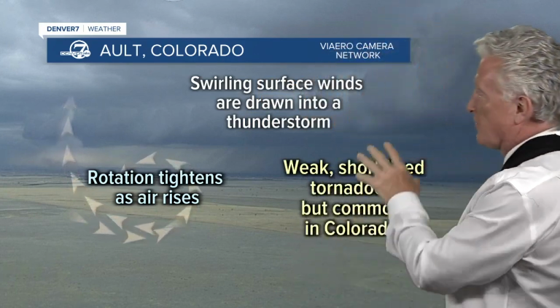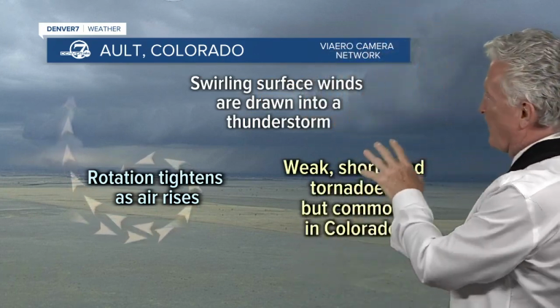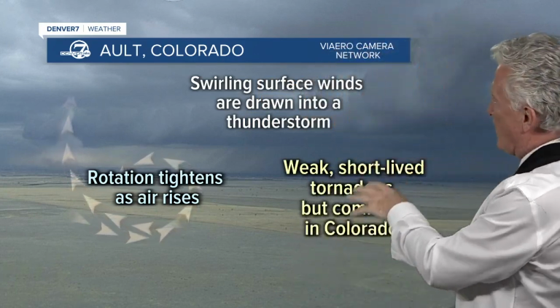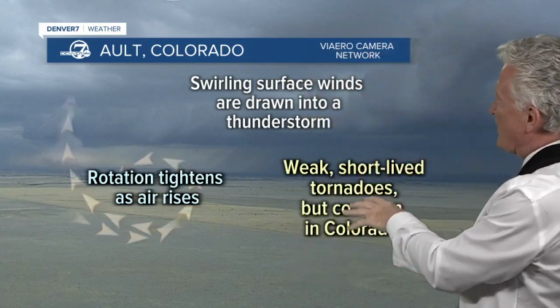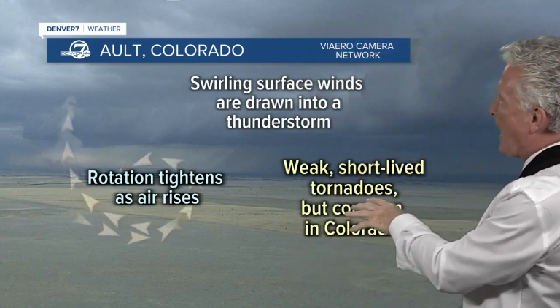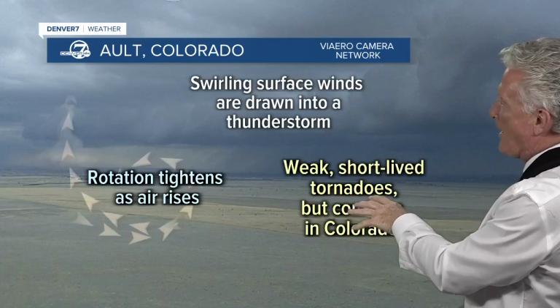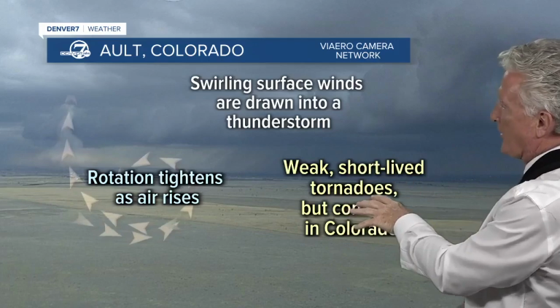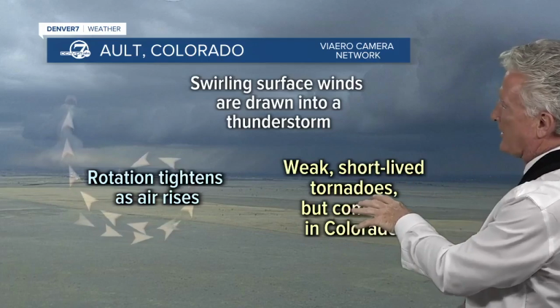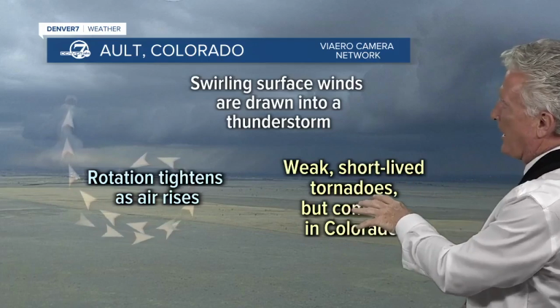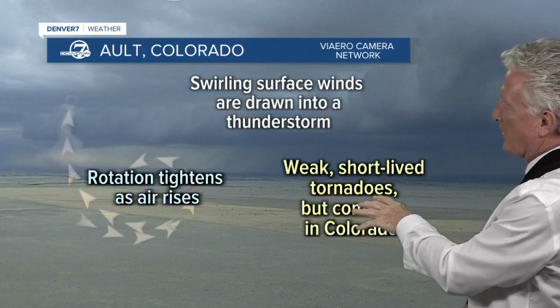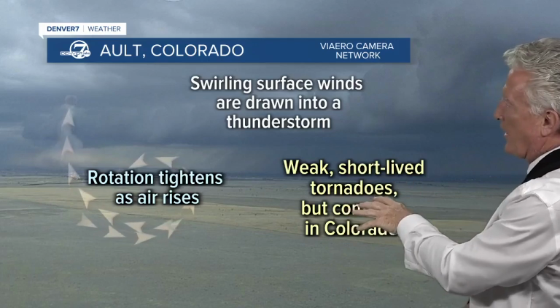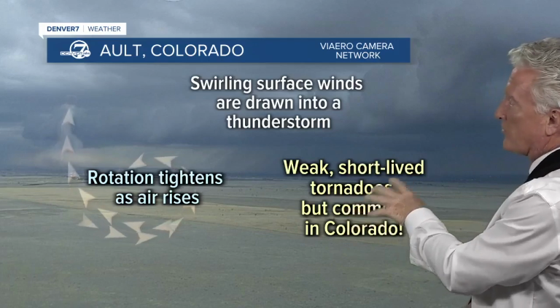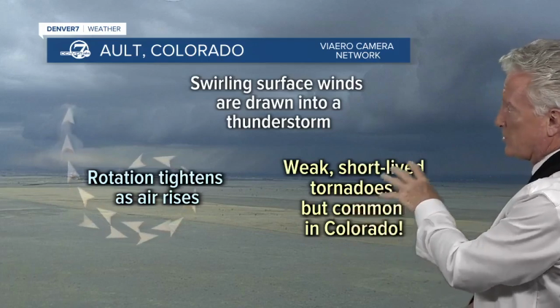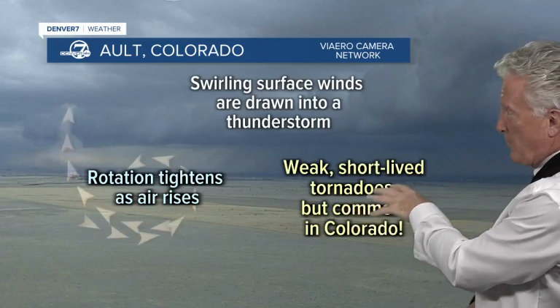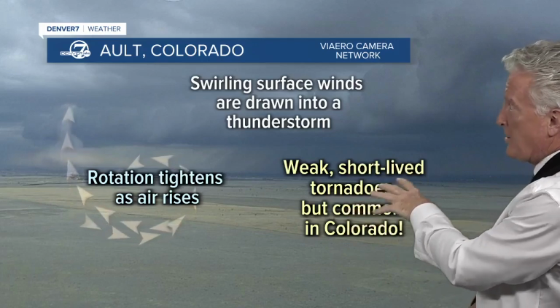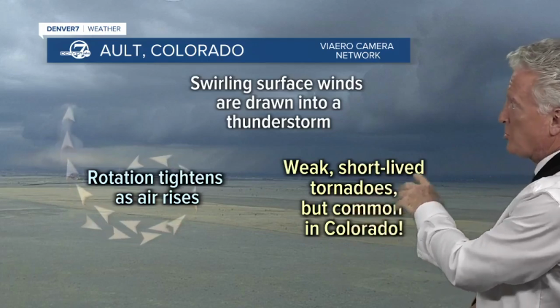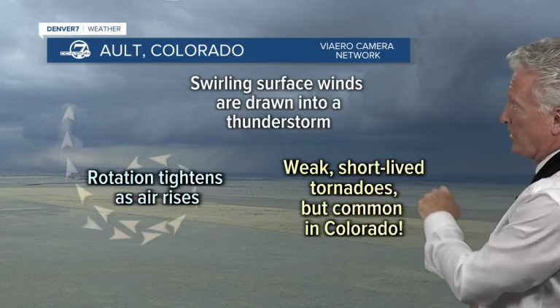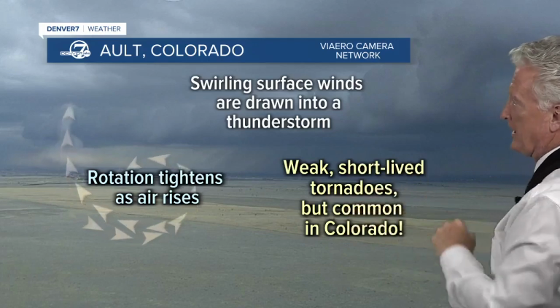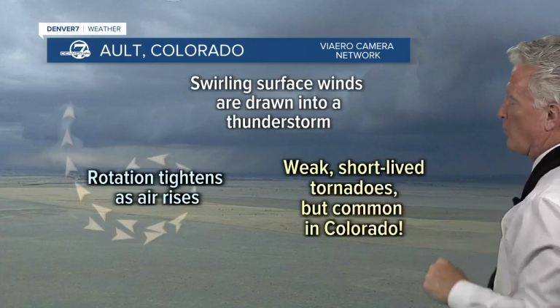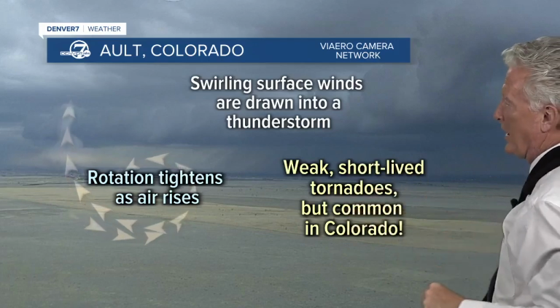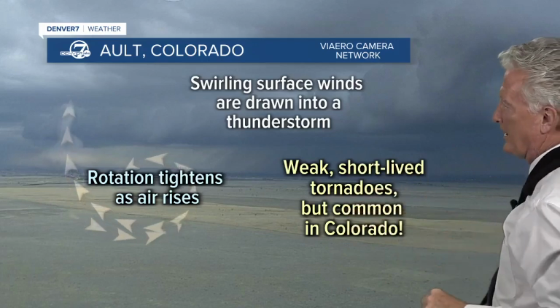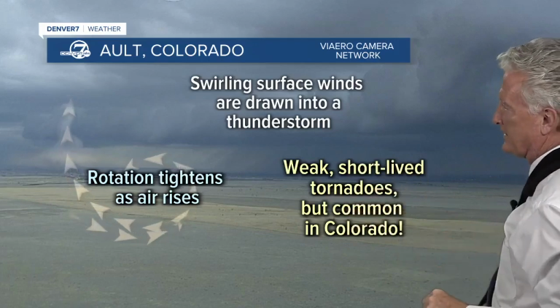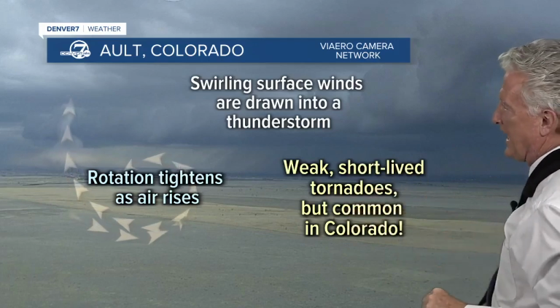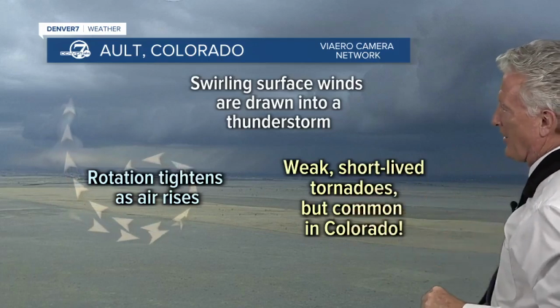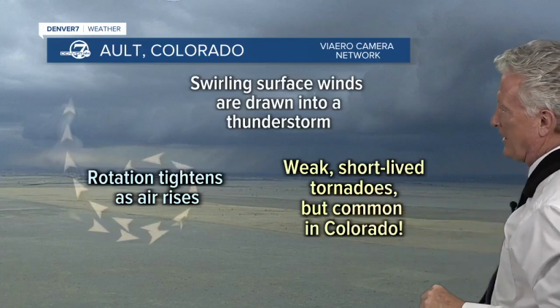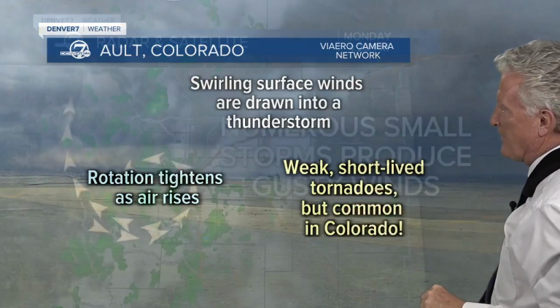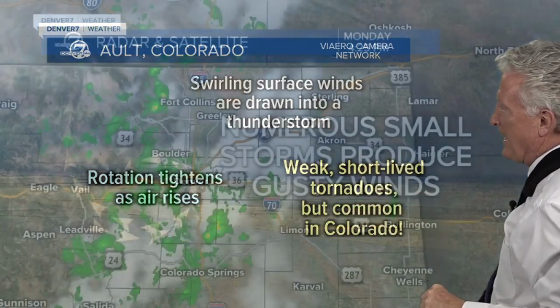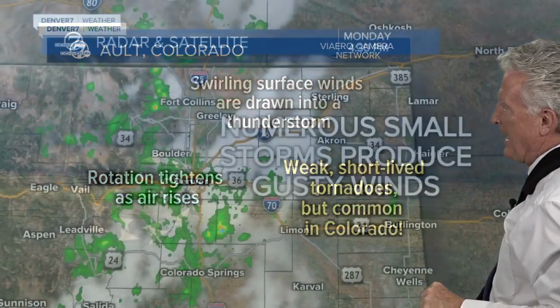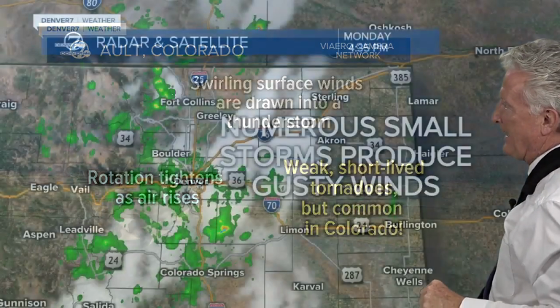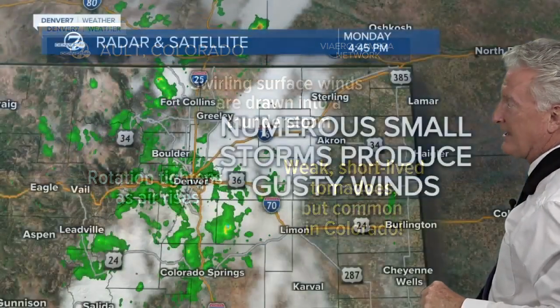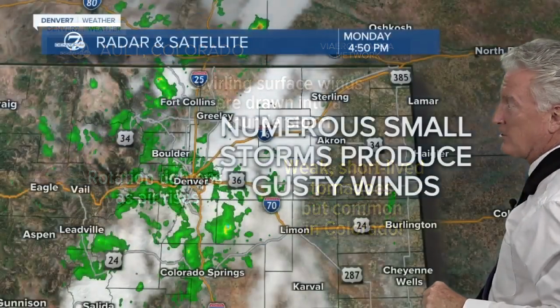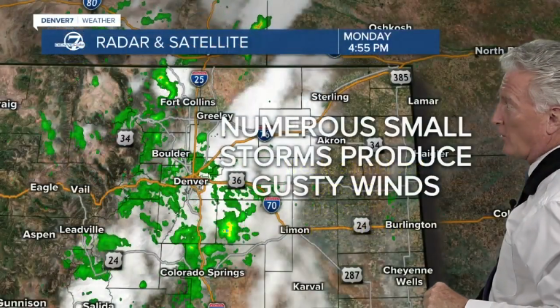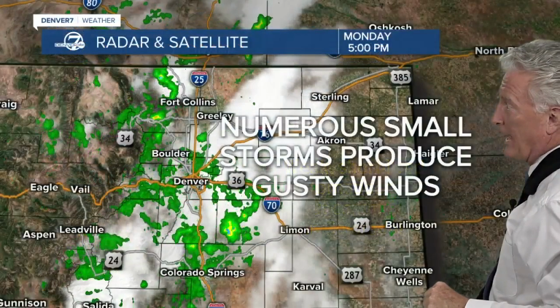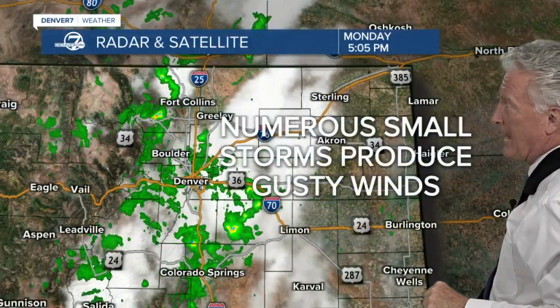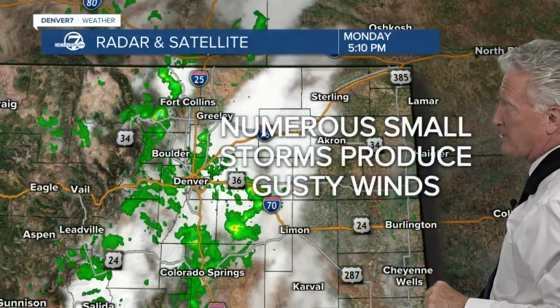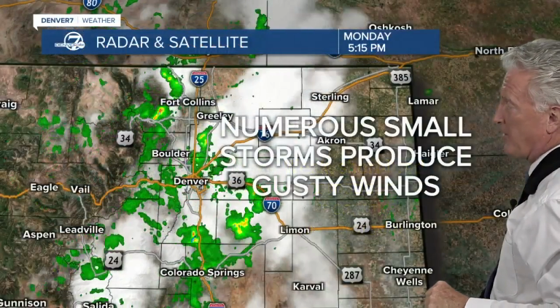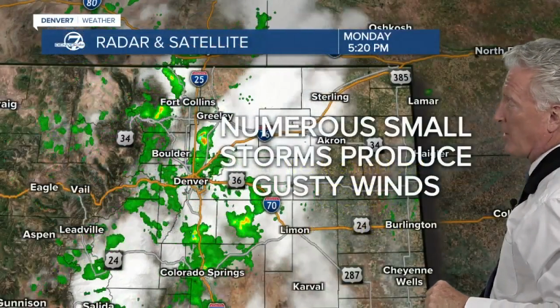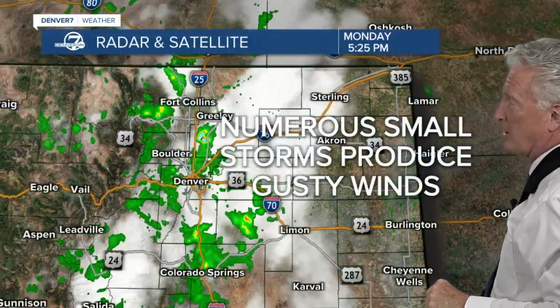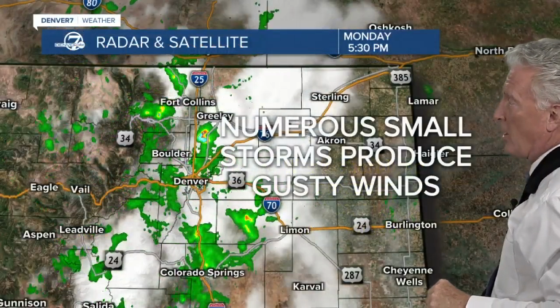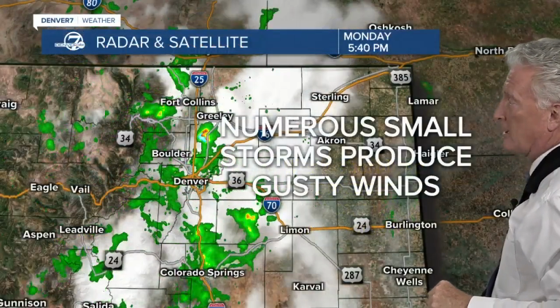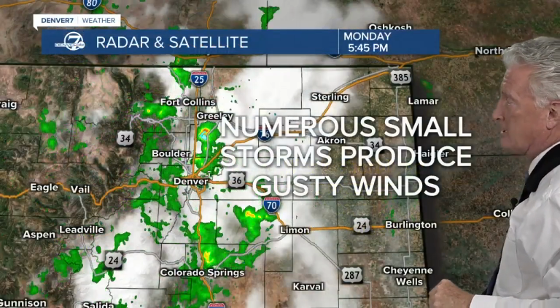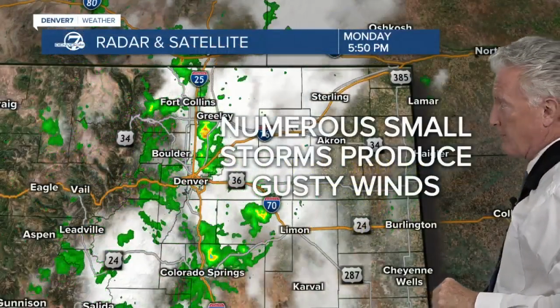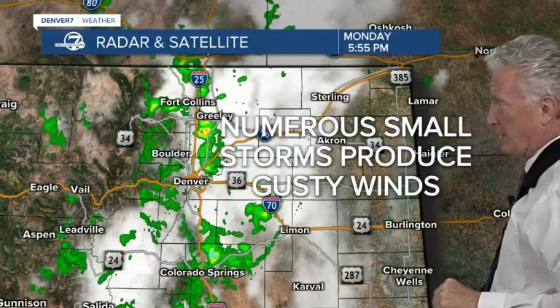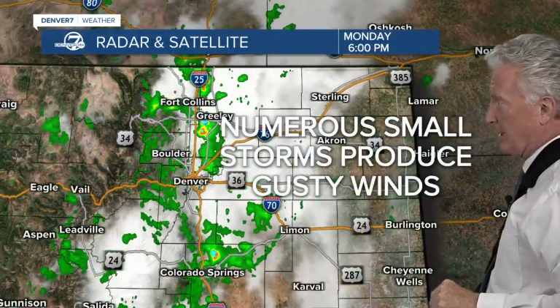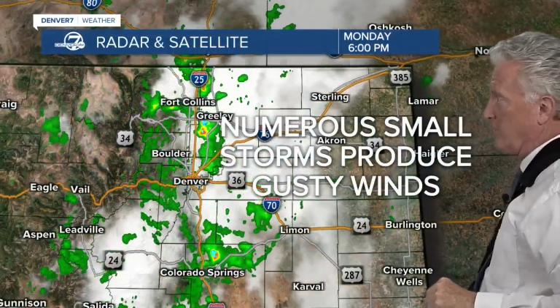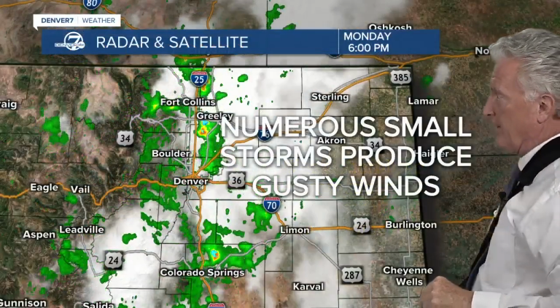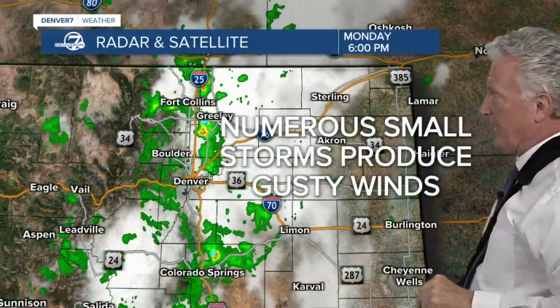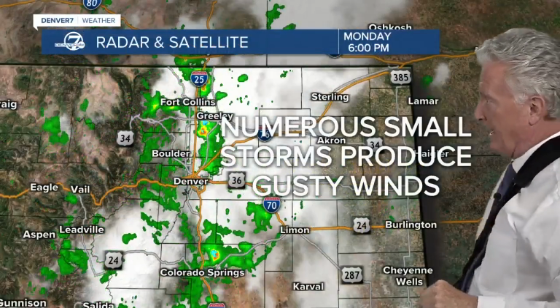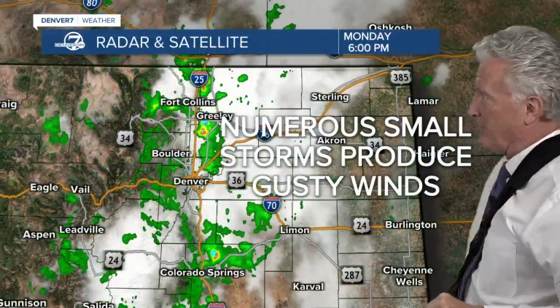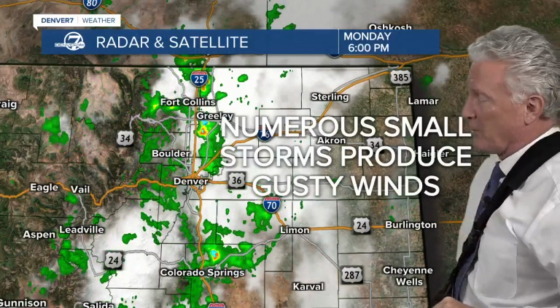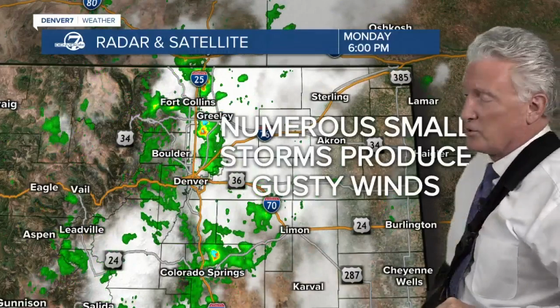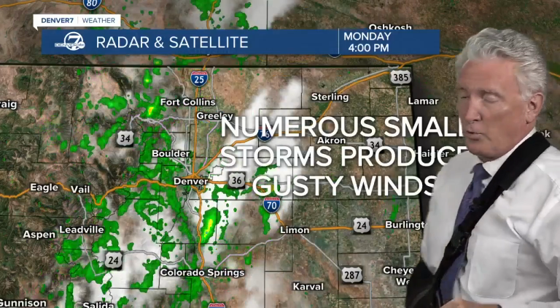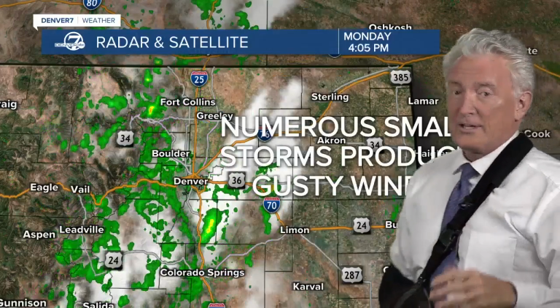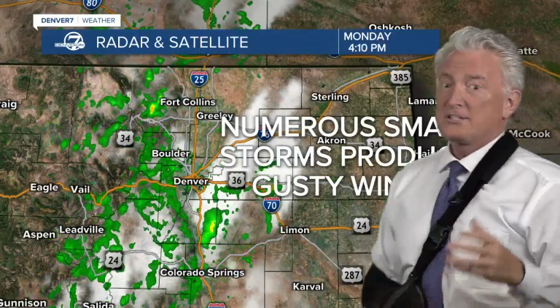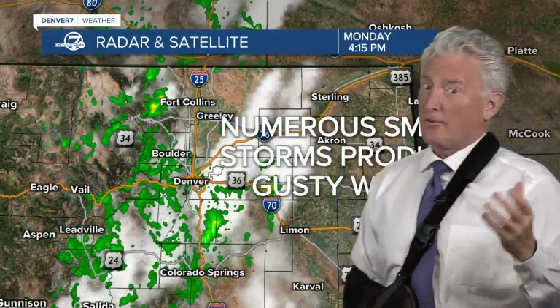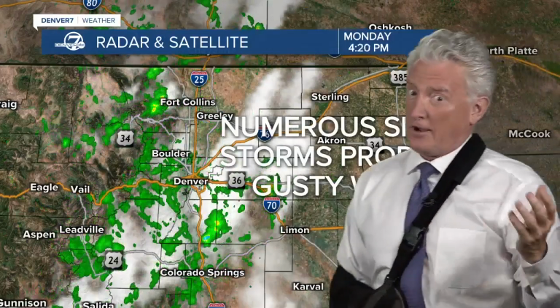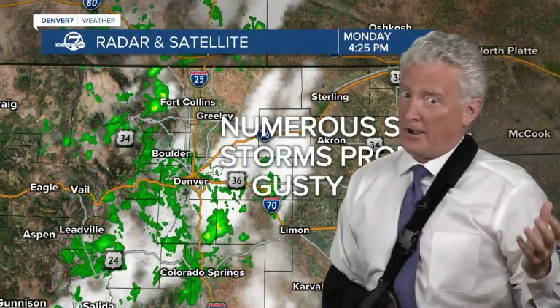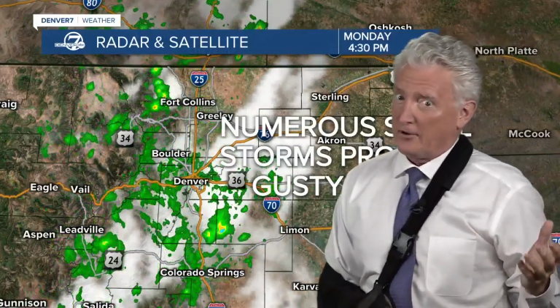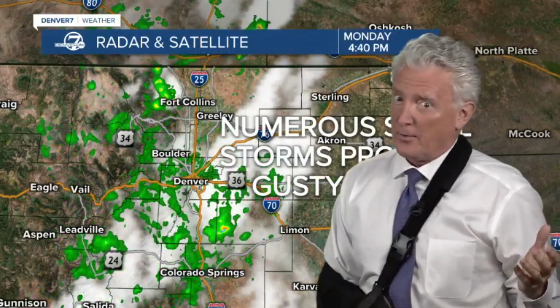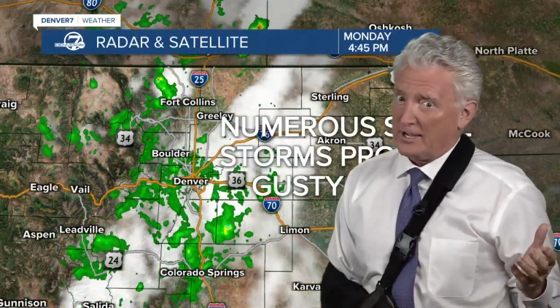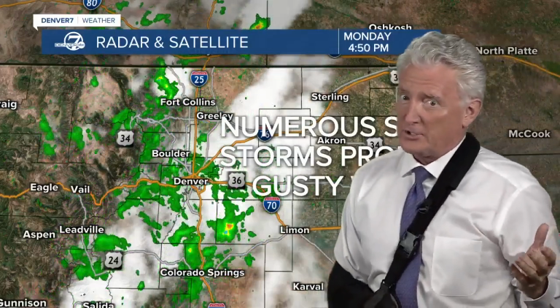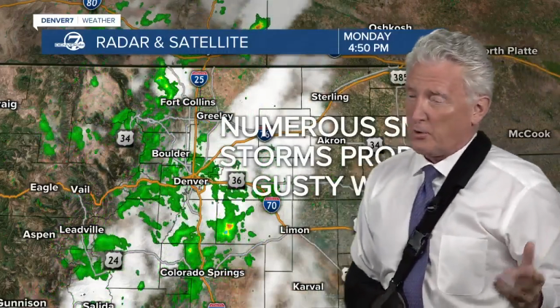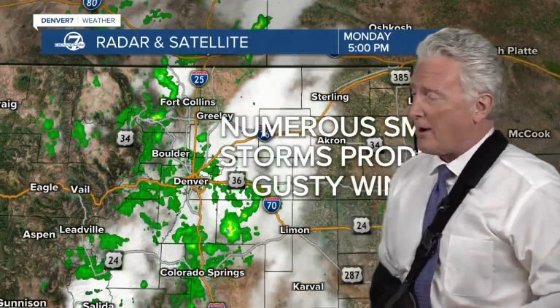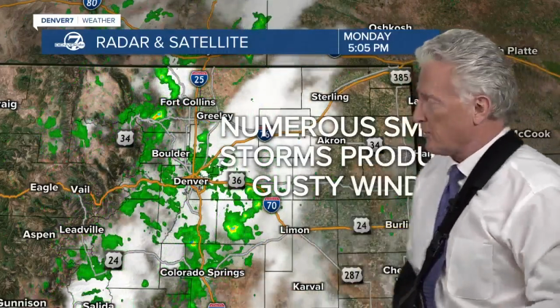These are very common in Colorado, especially in Weld County, and they don't last very long typically, but they can produce winds of around 100 miles per hour.